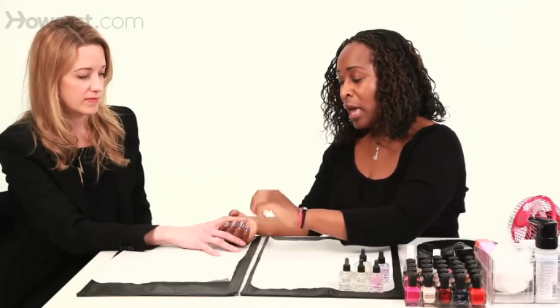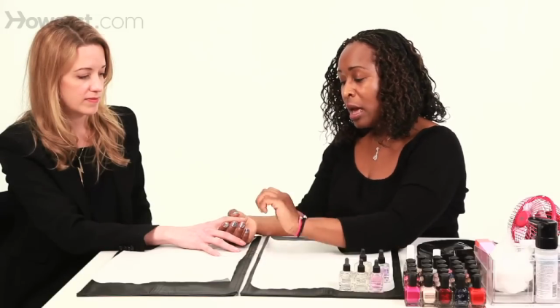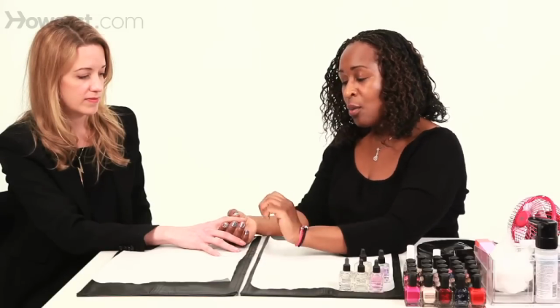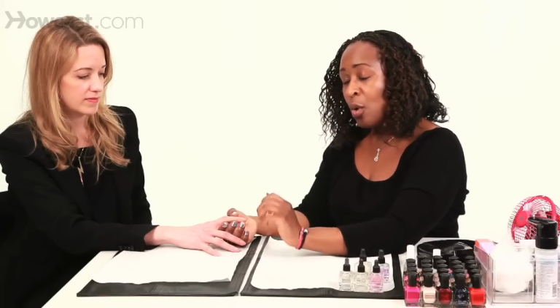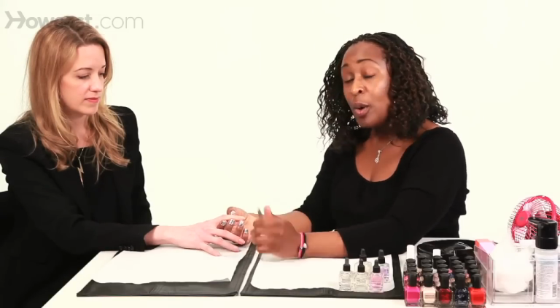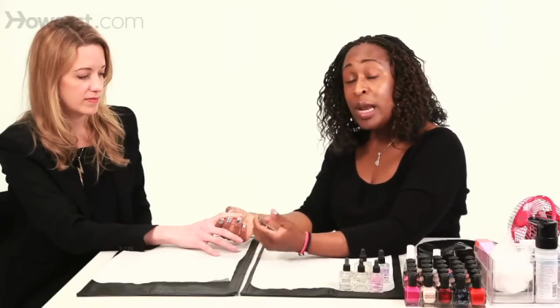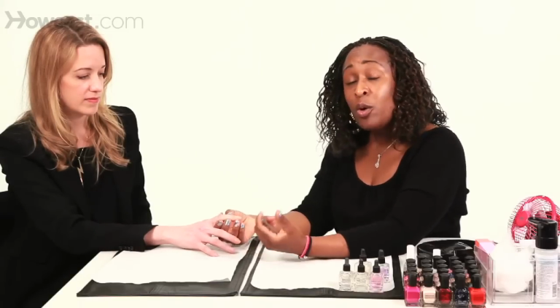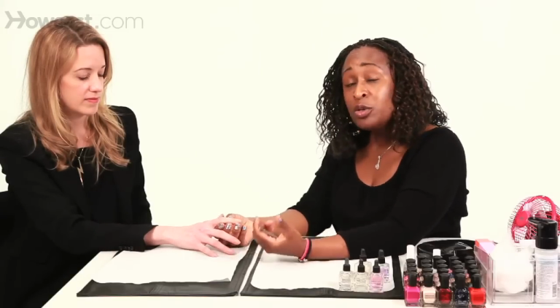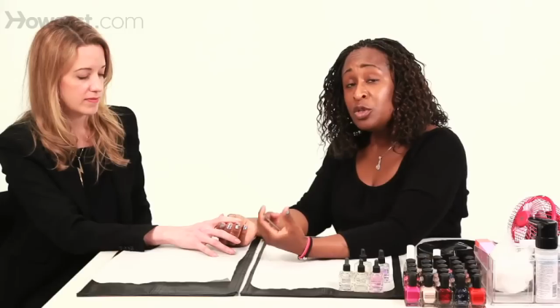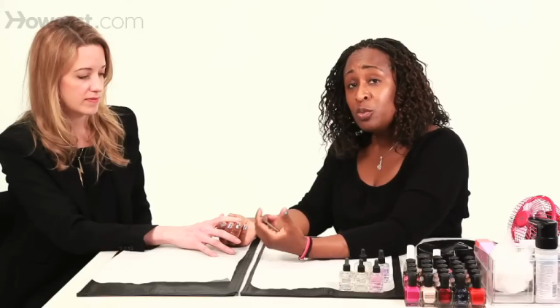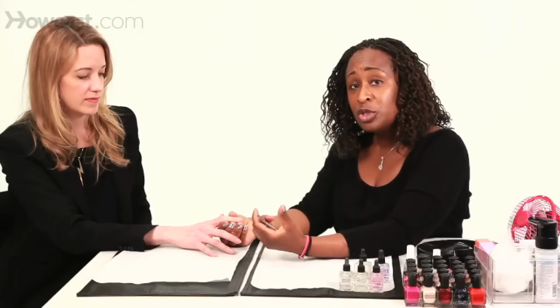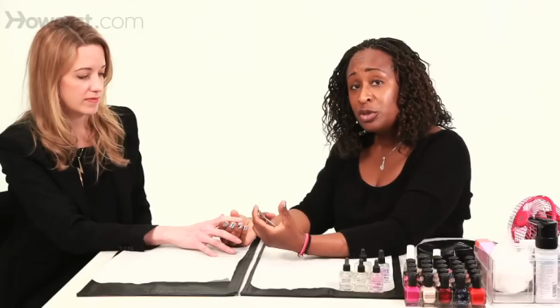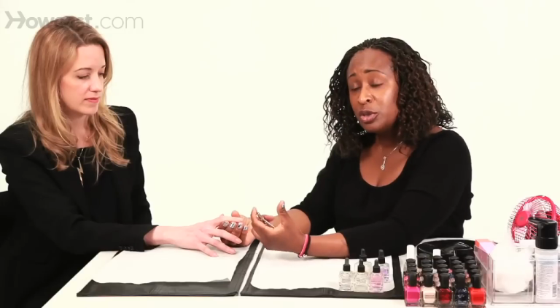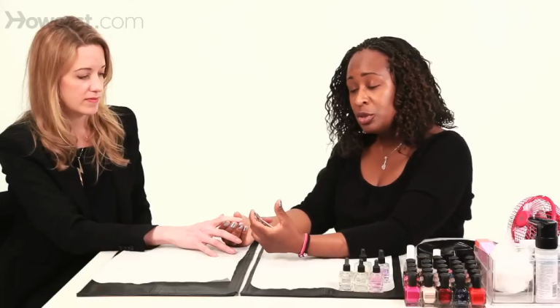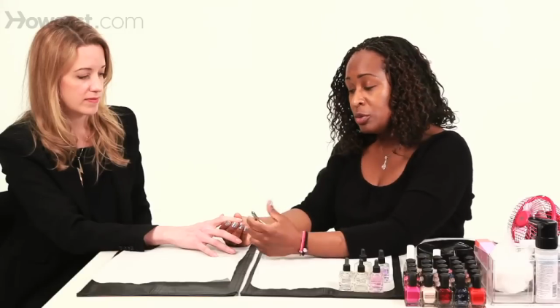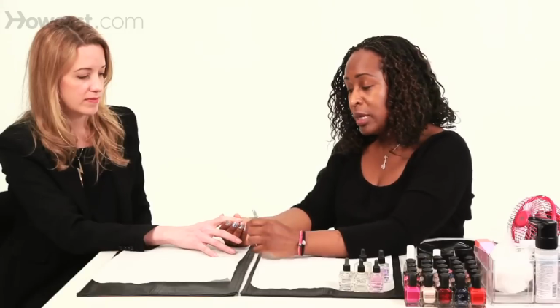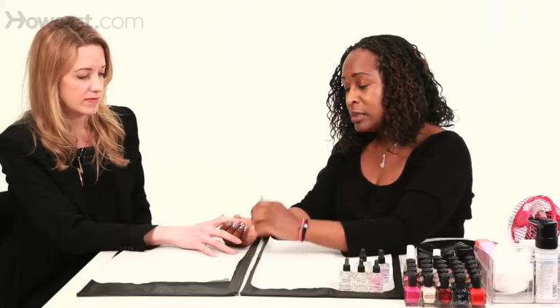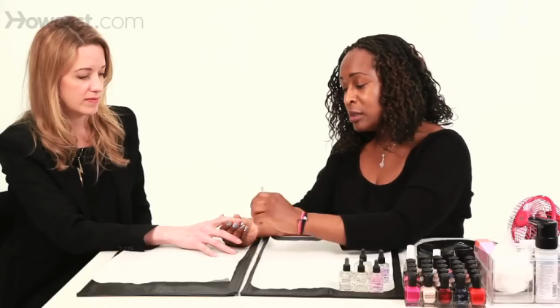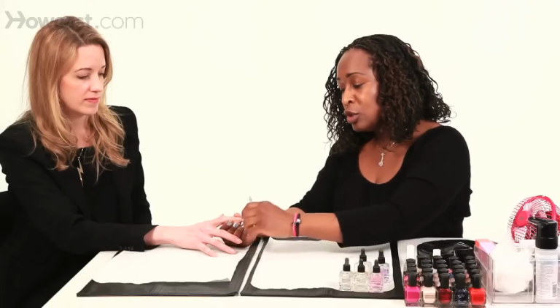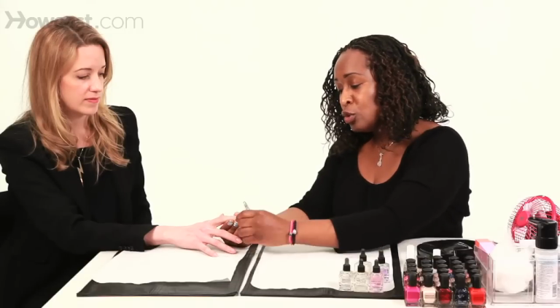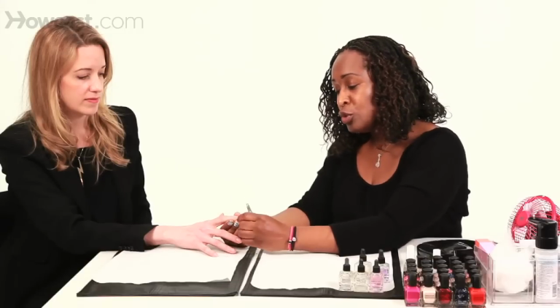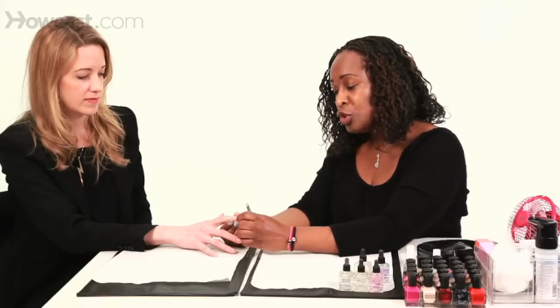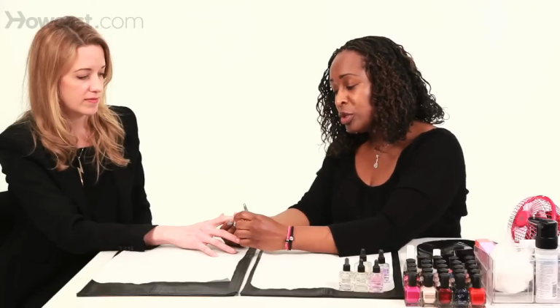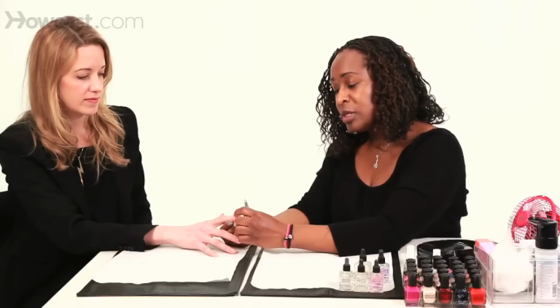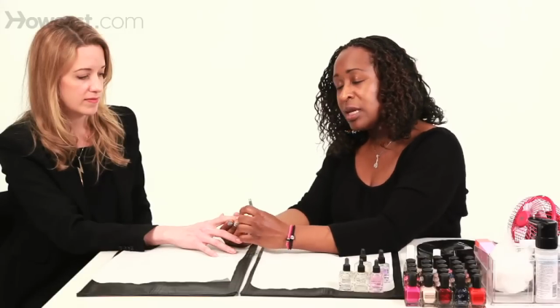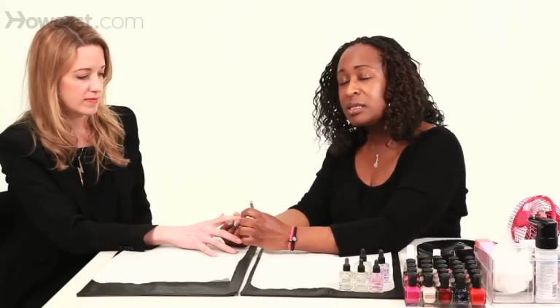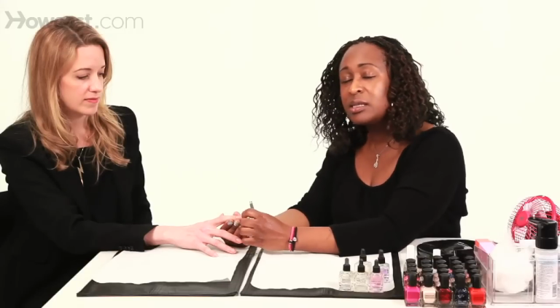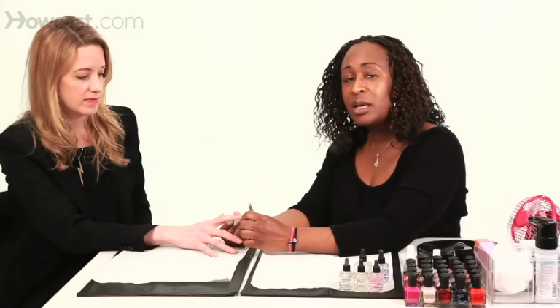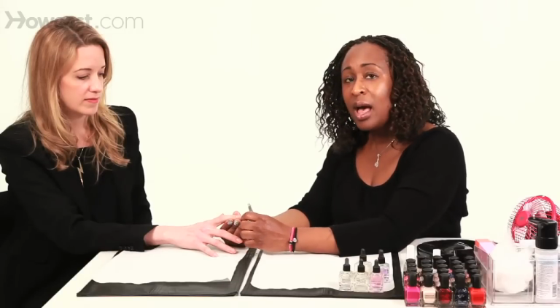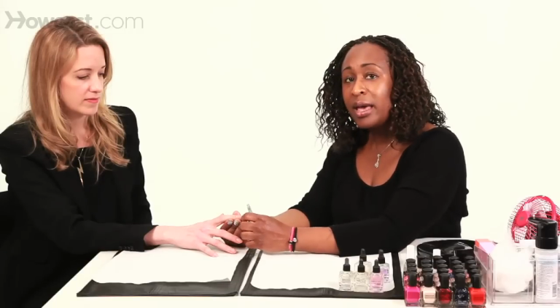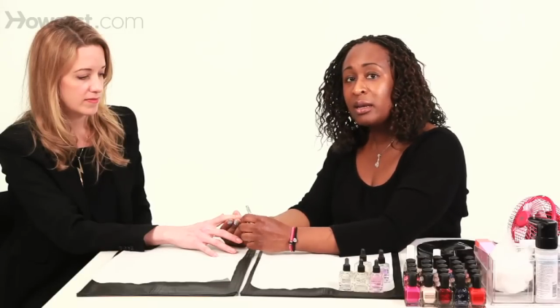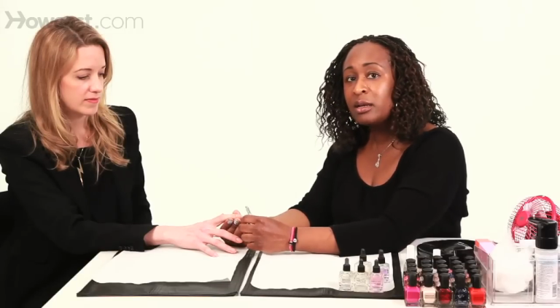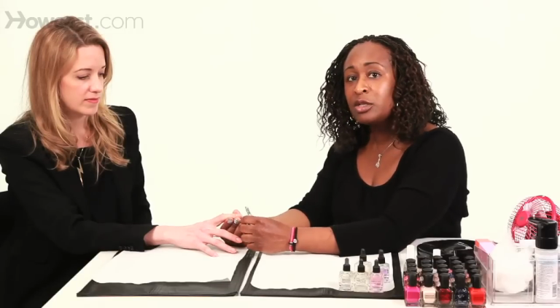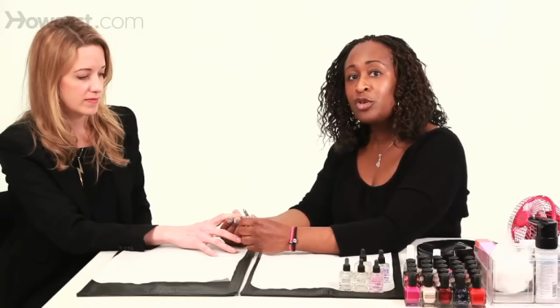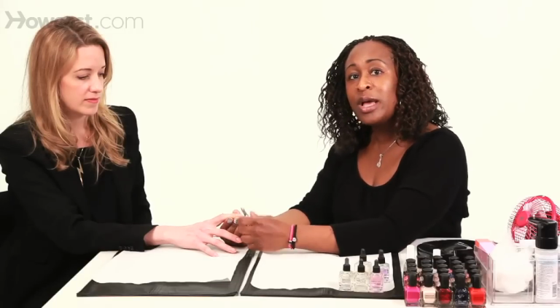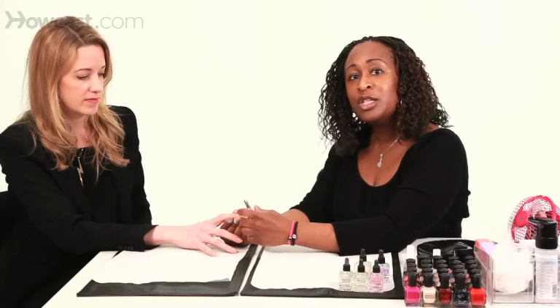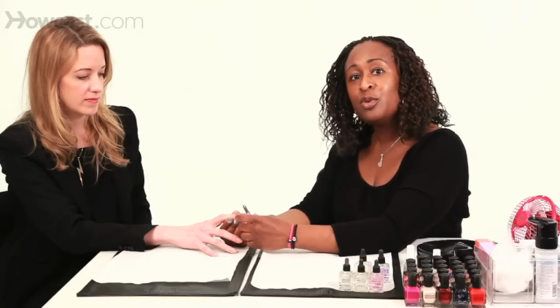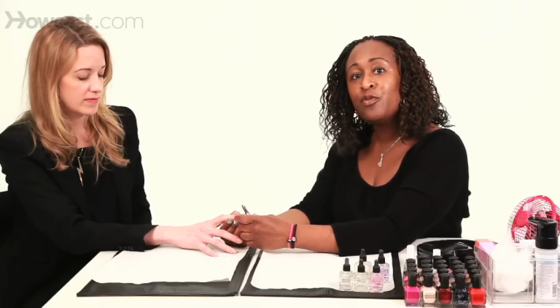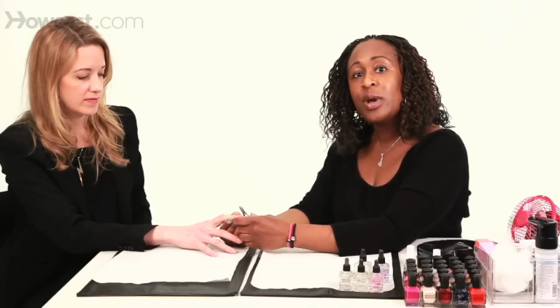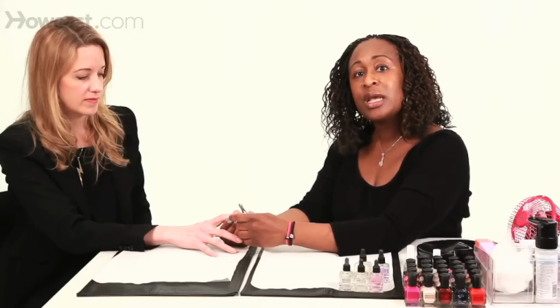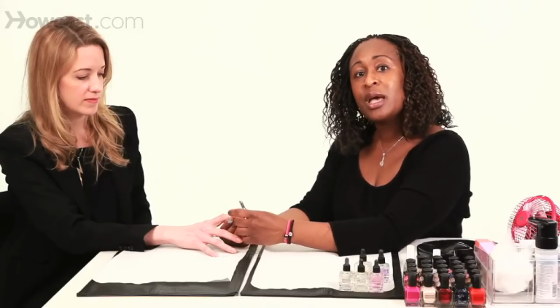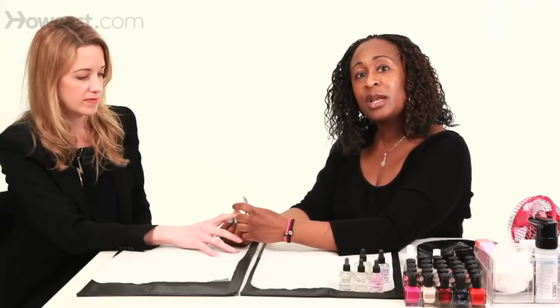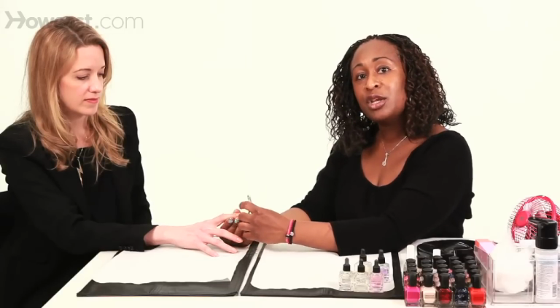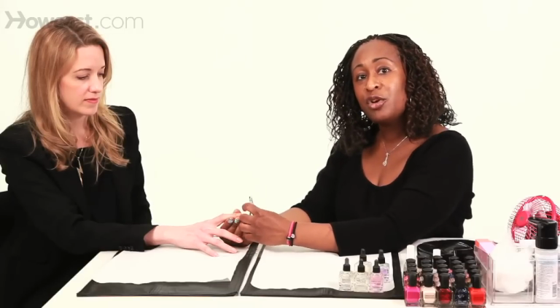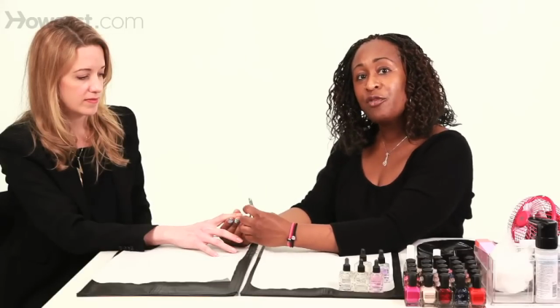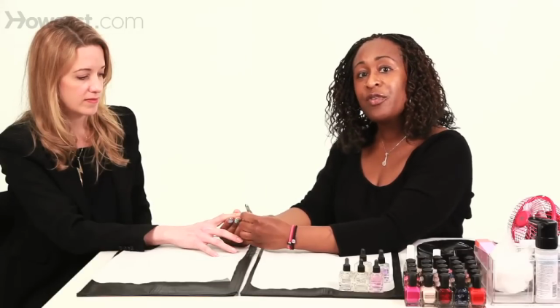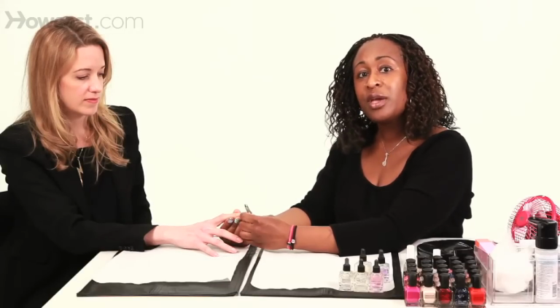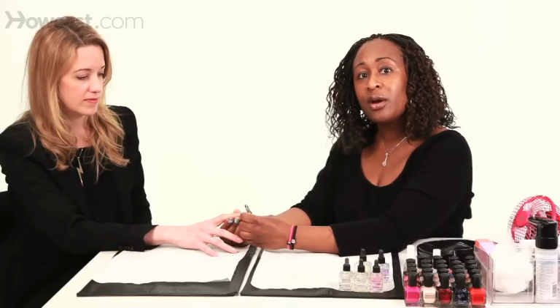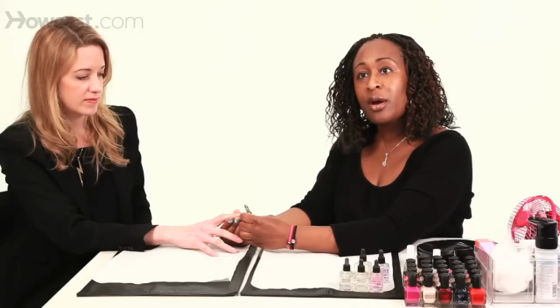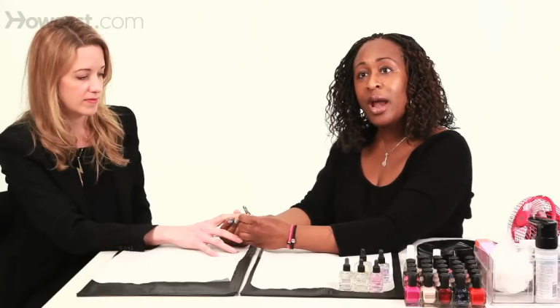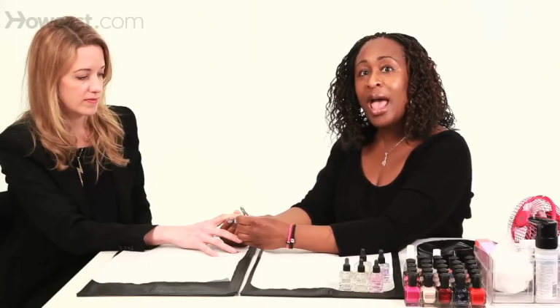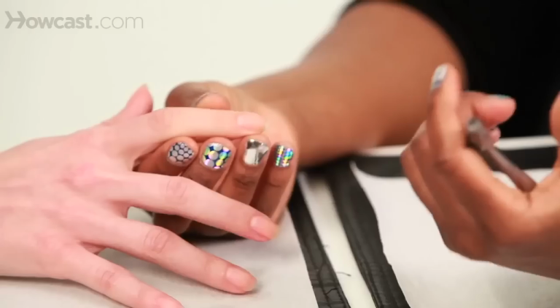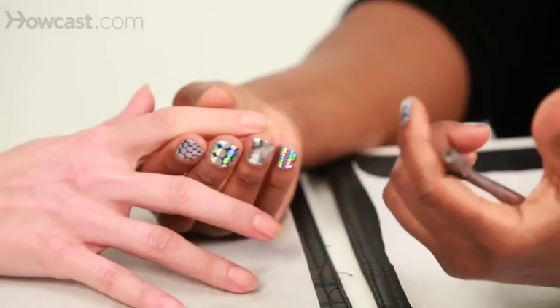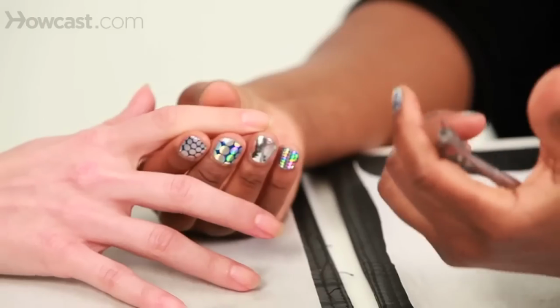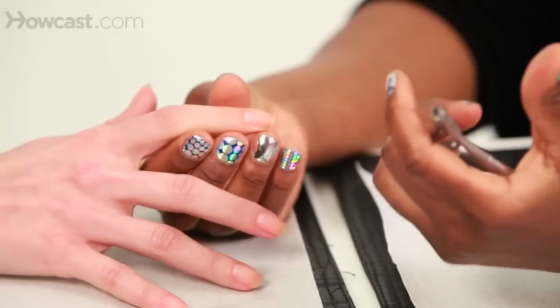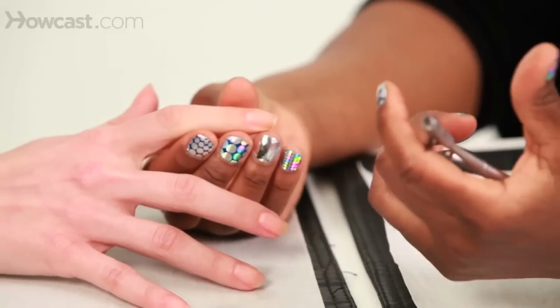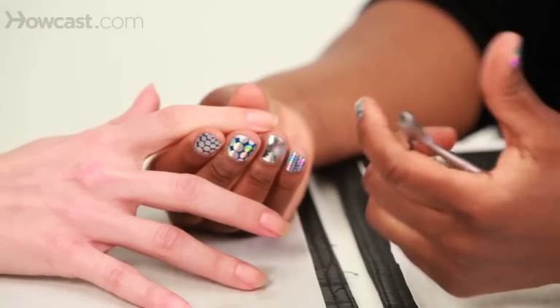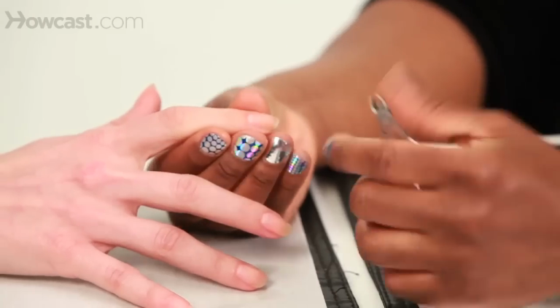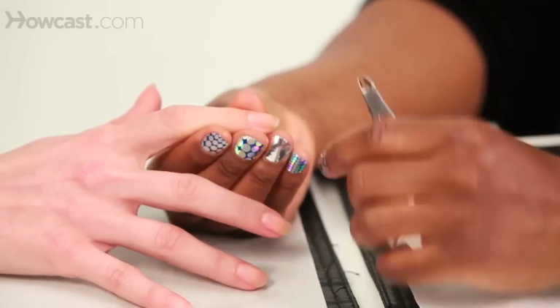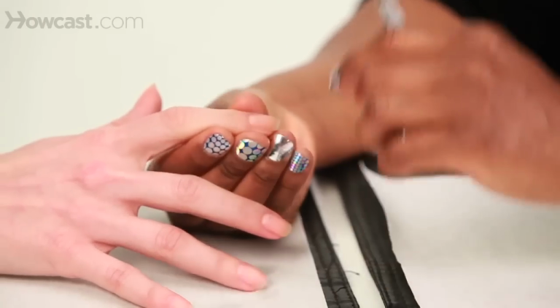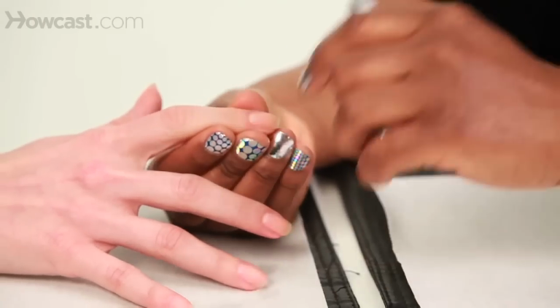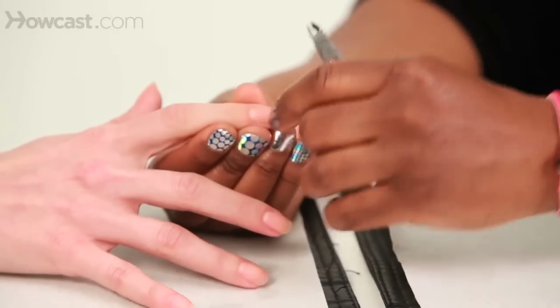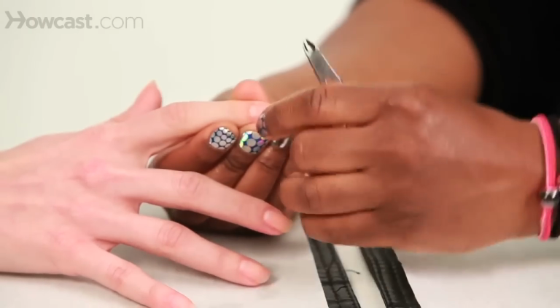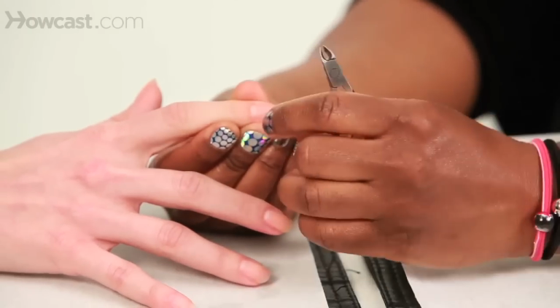What I also want you to do is use your skin as a guide. Try to avoid cutting your finger as you're removing the cuticles.